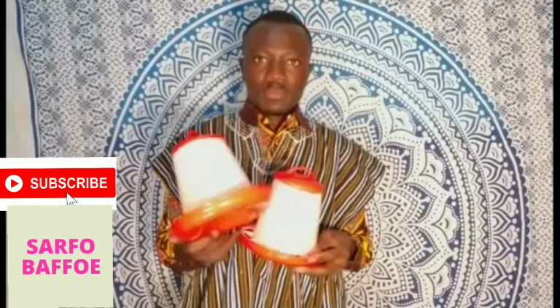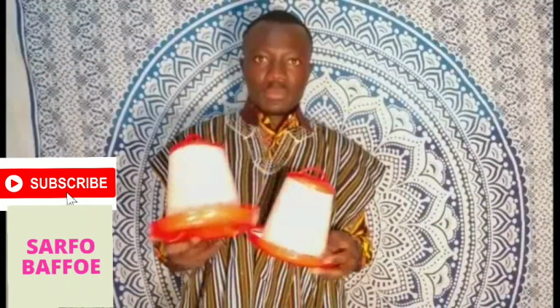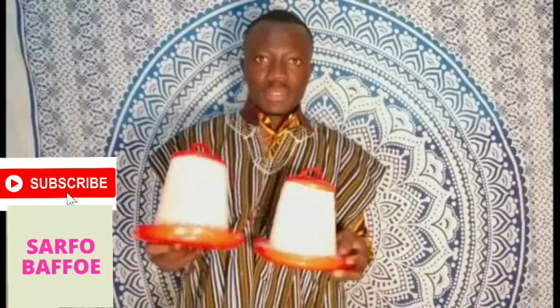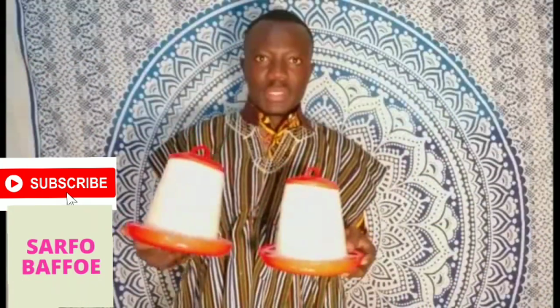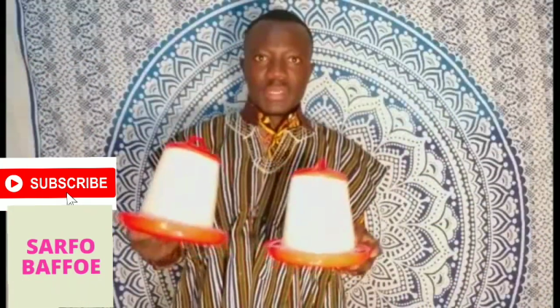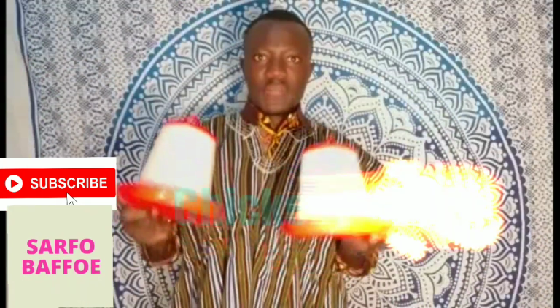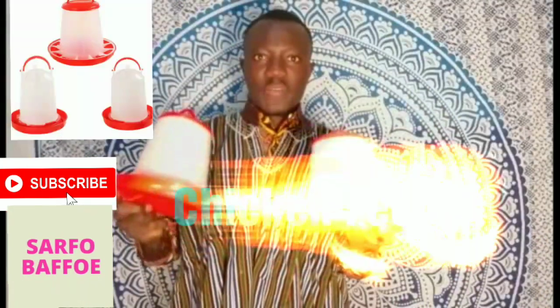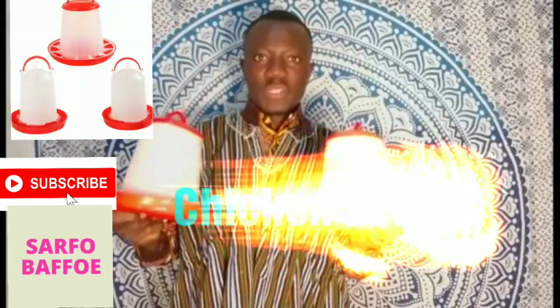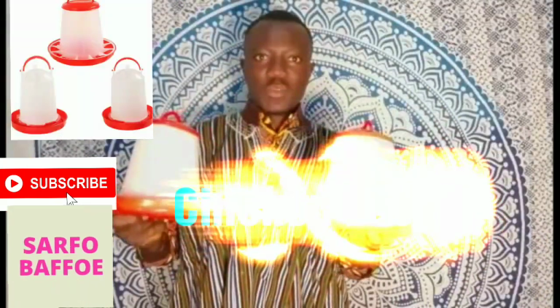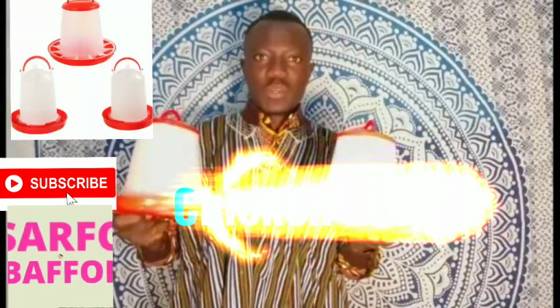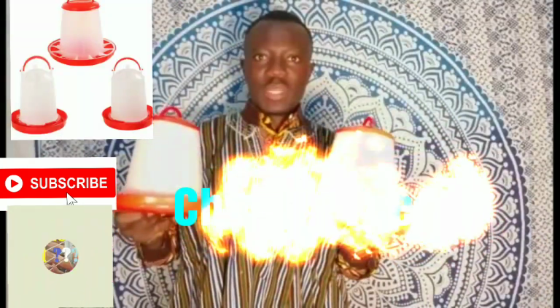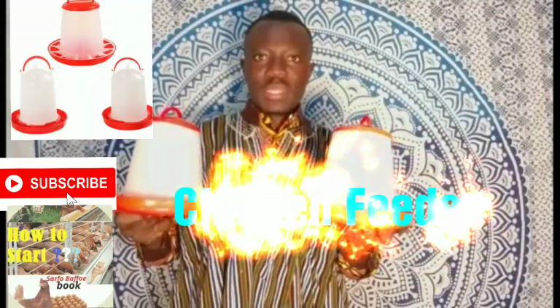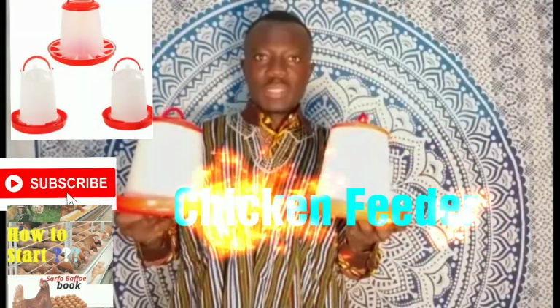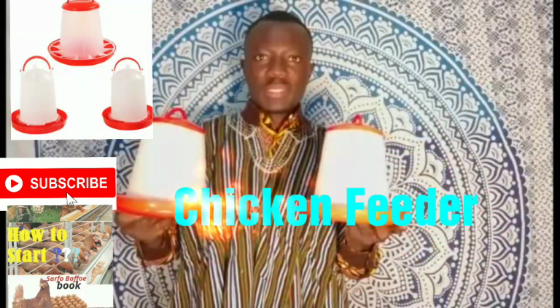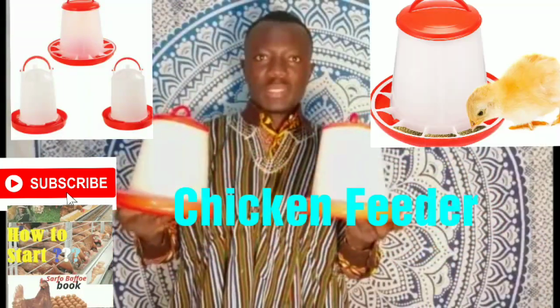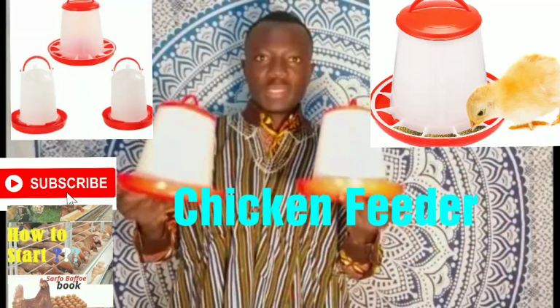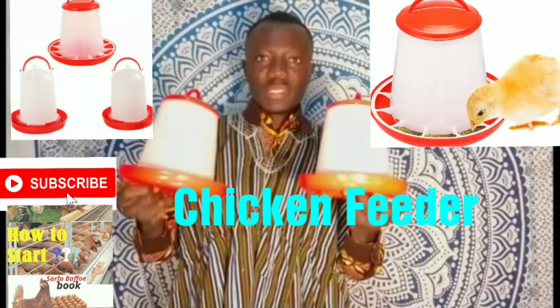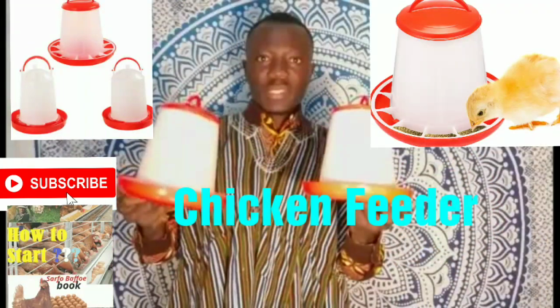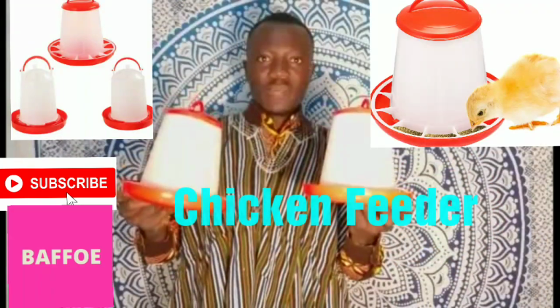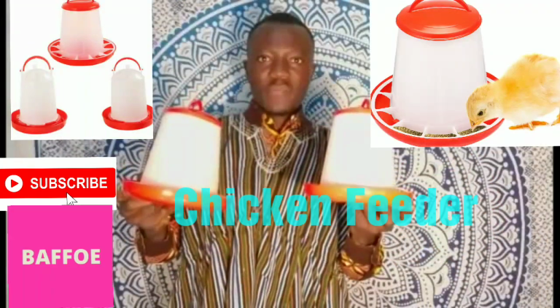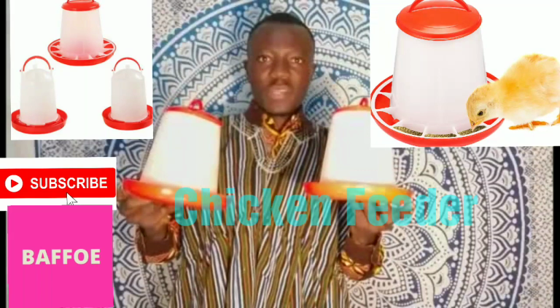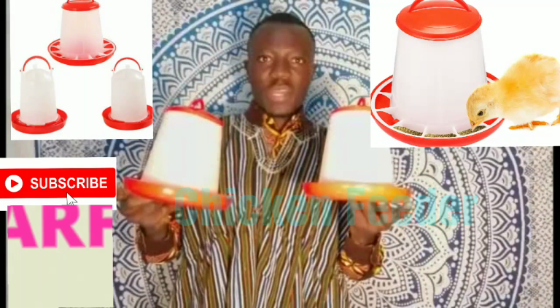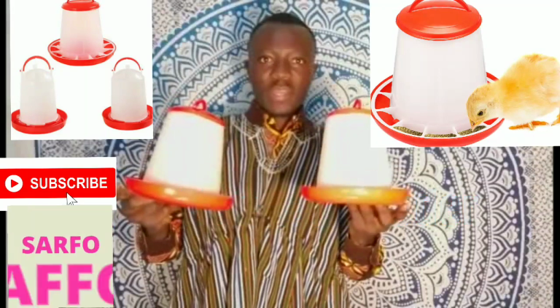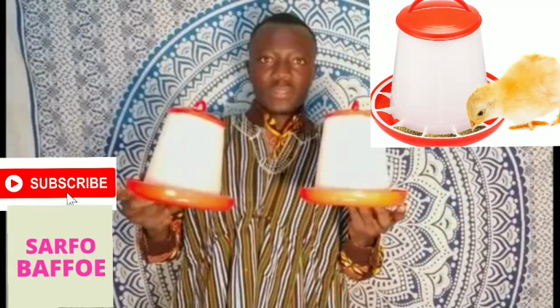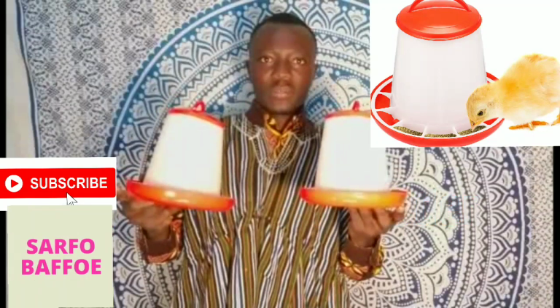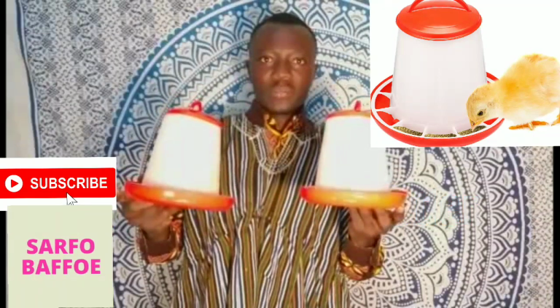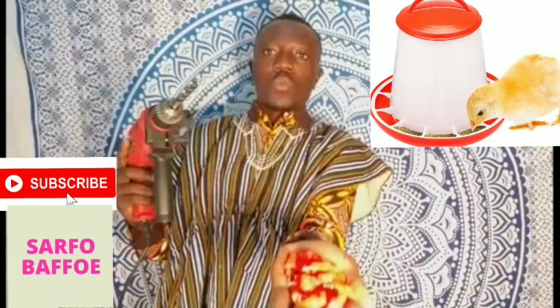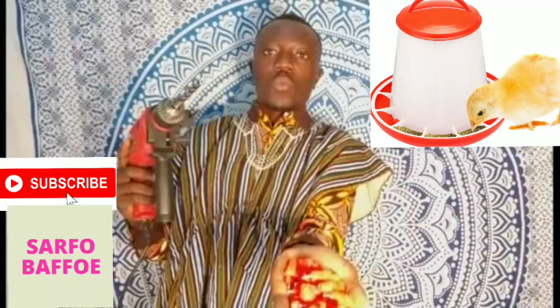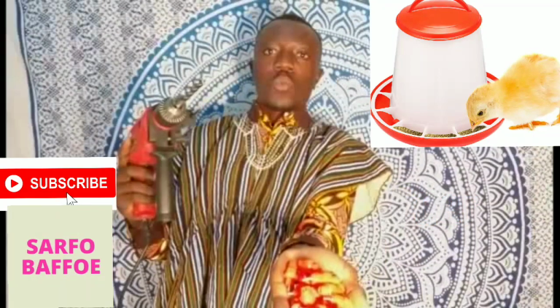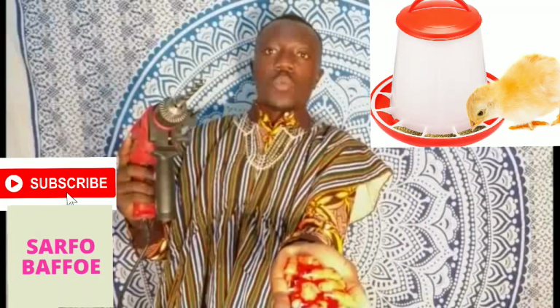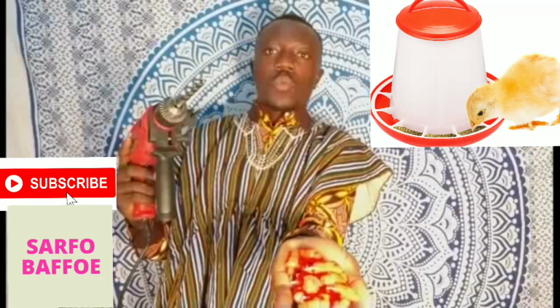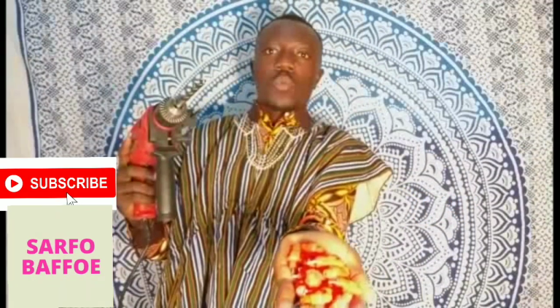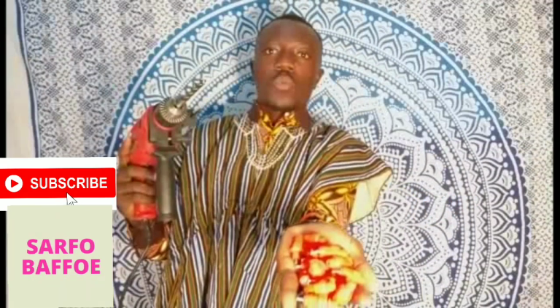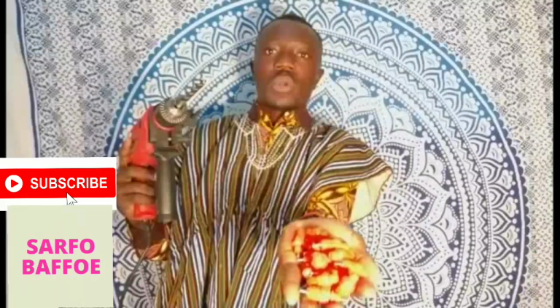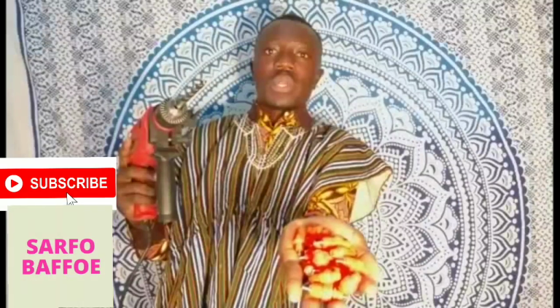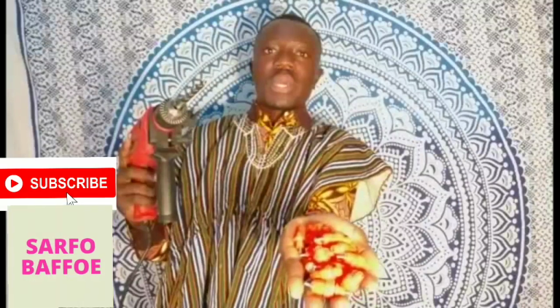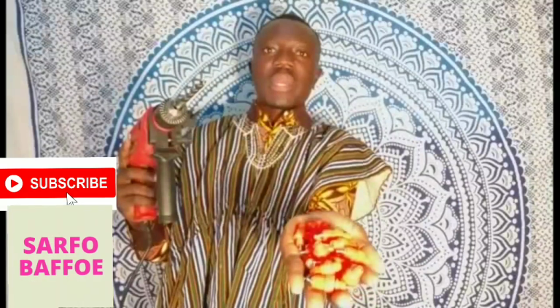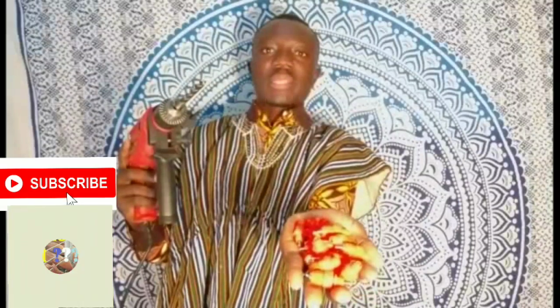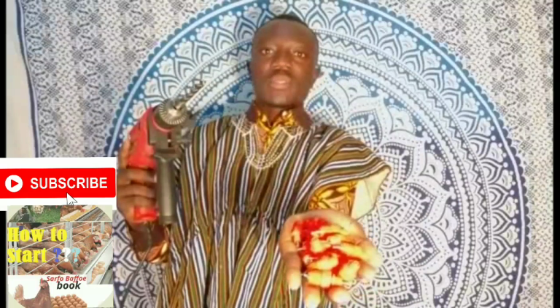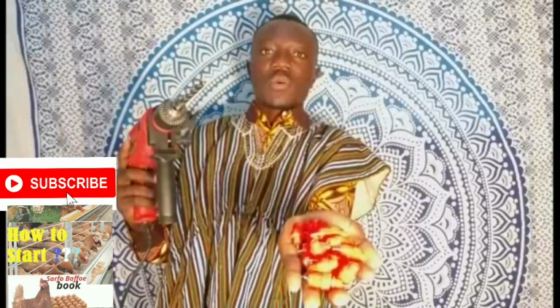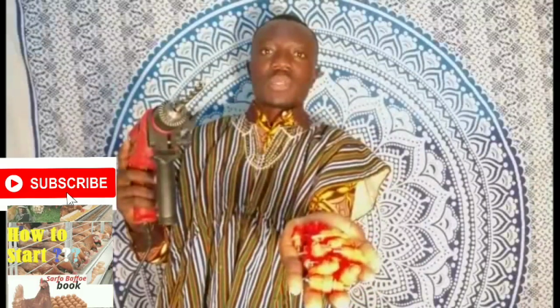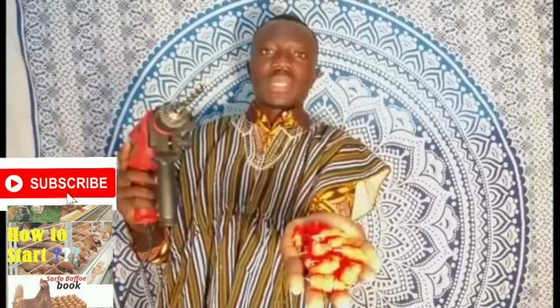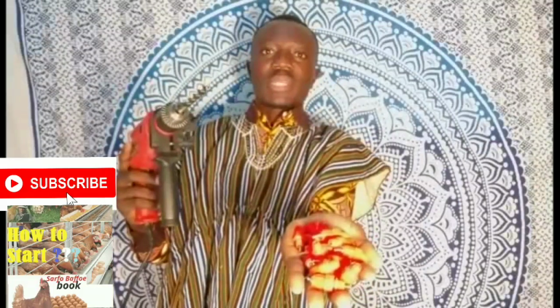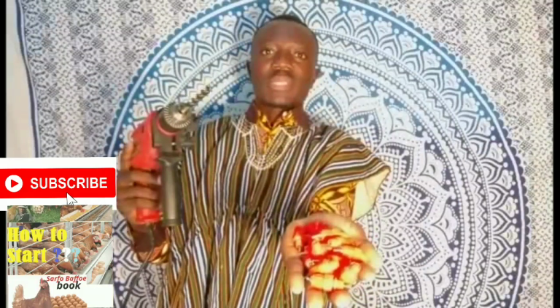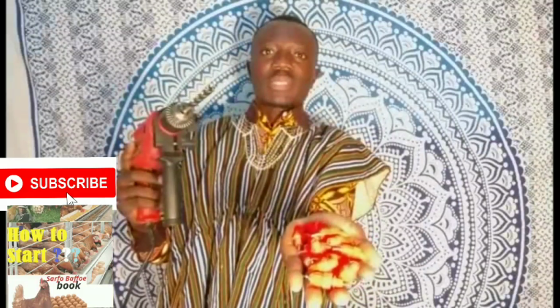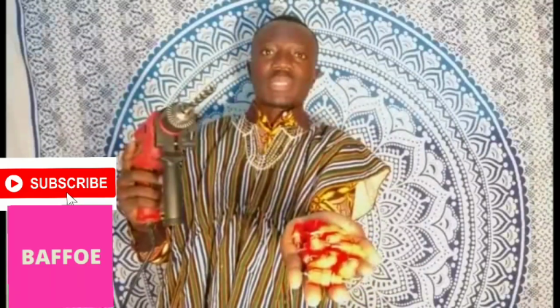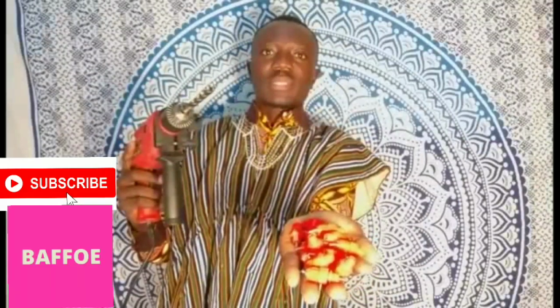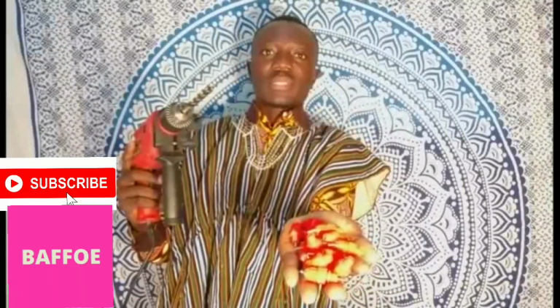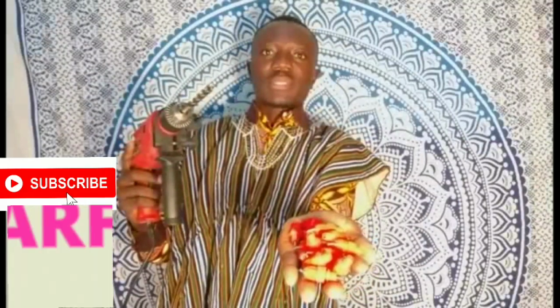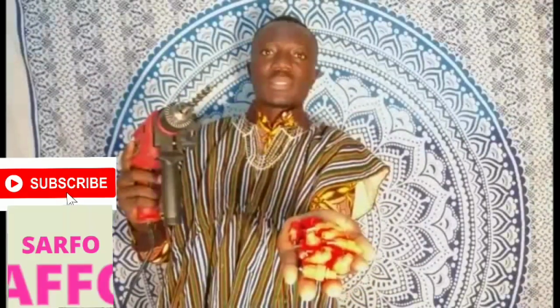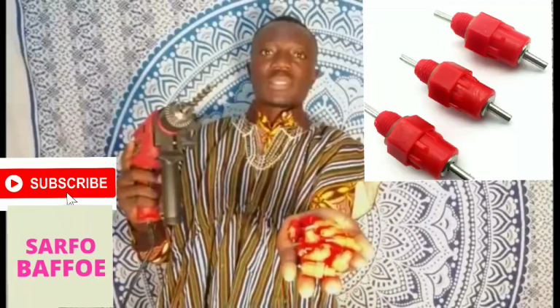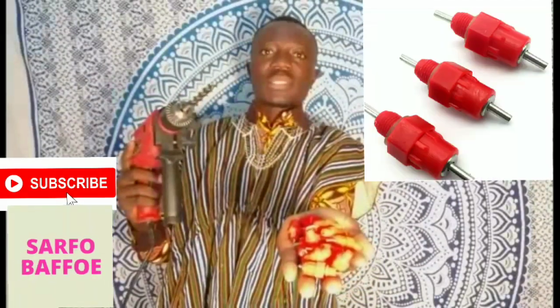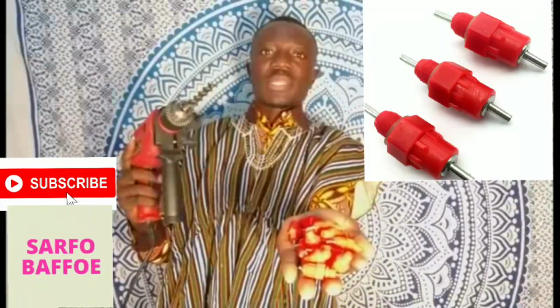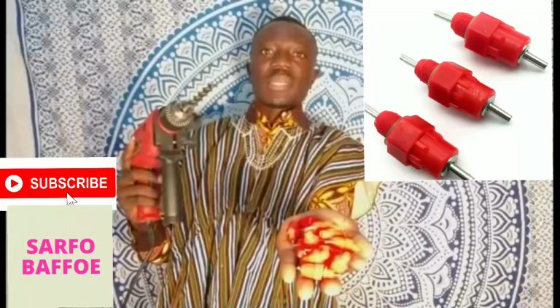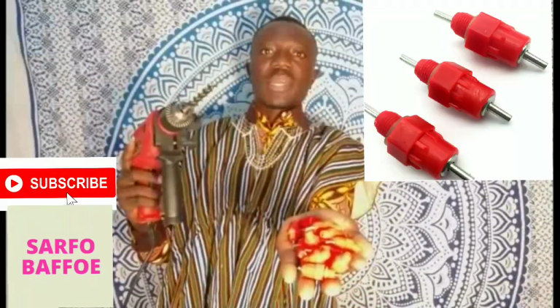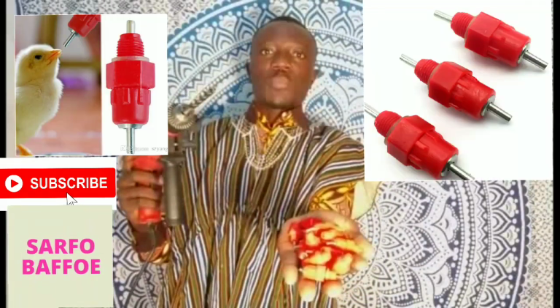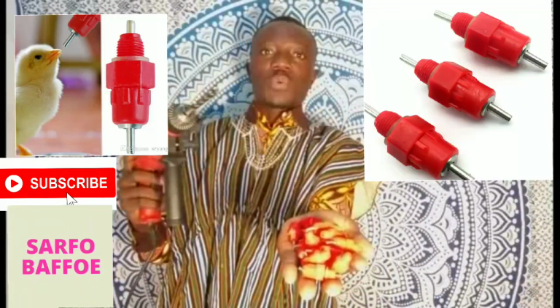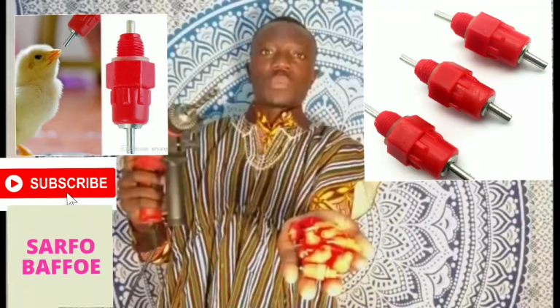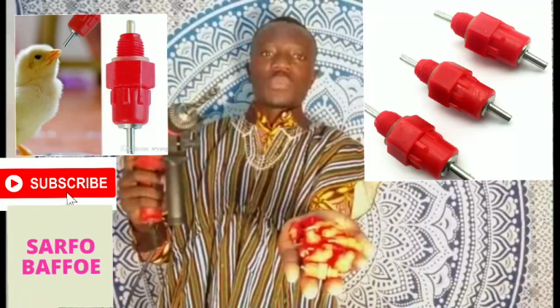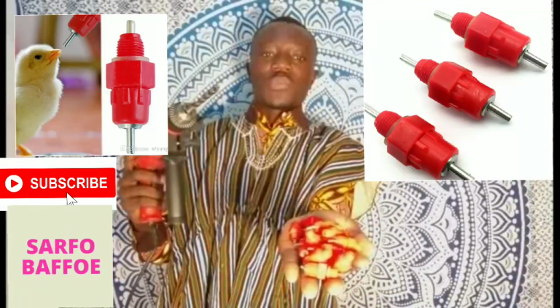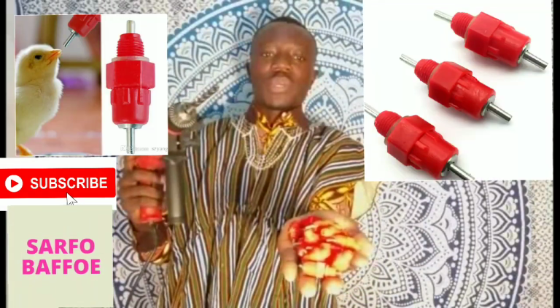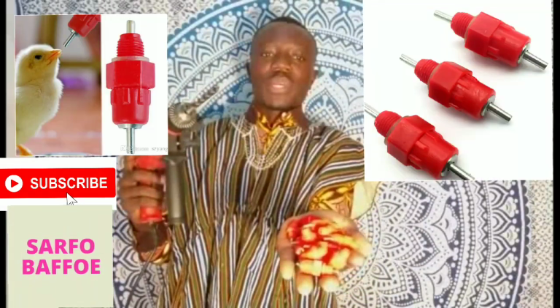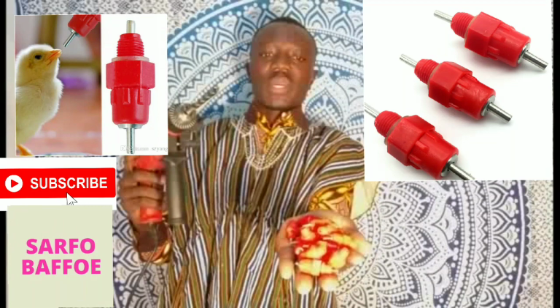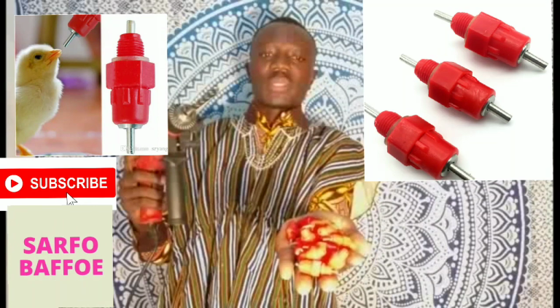The first on the list is chicken feeder. The next on the list is chicken nipple drinker.